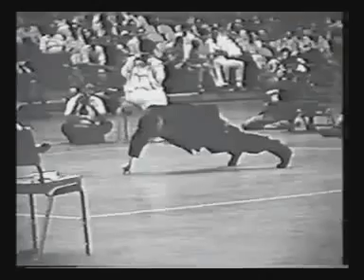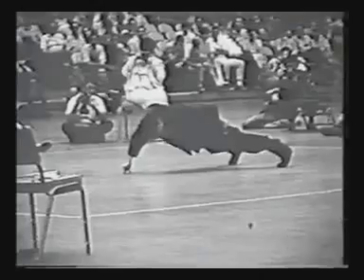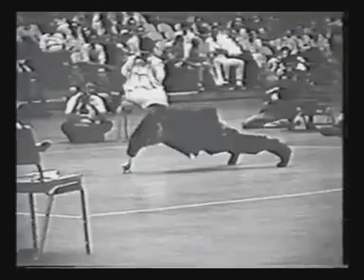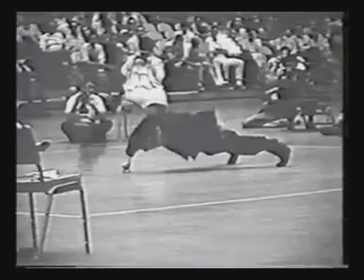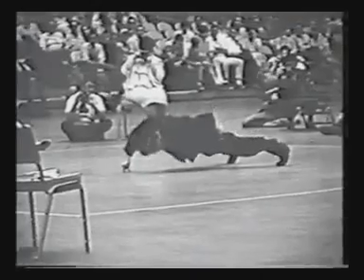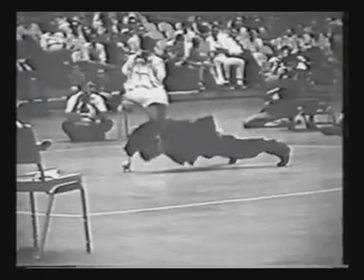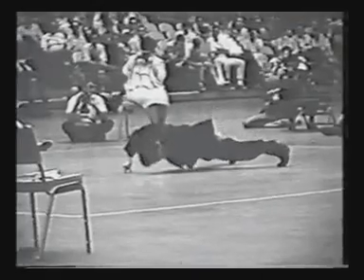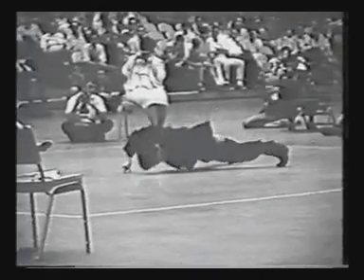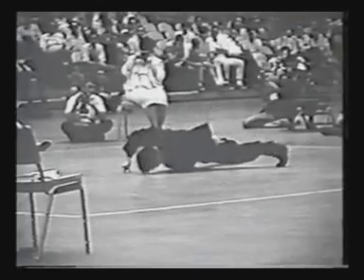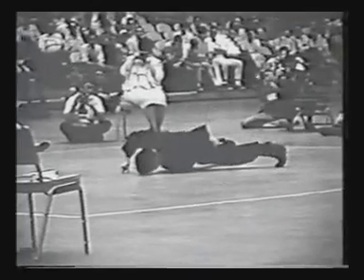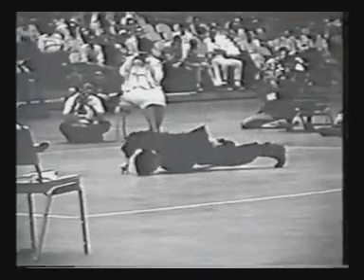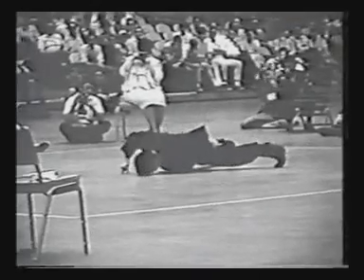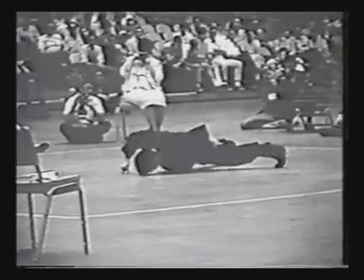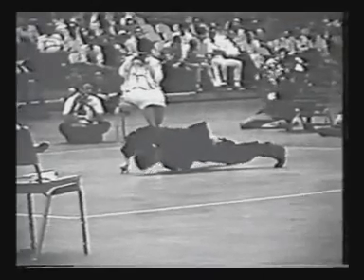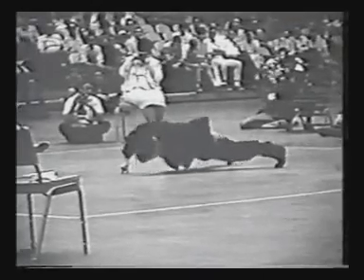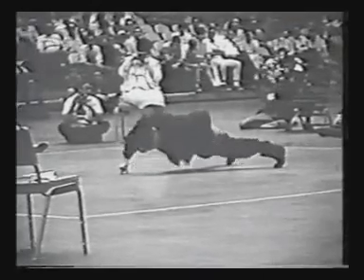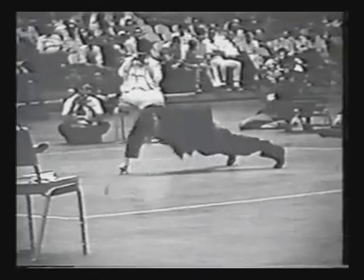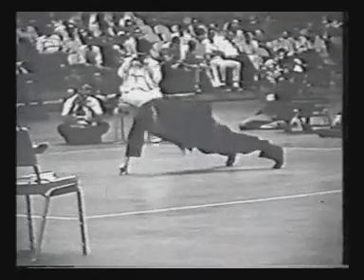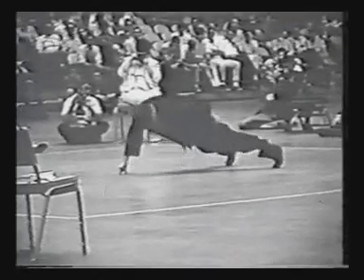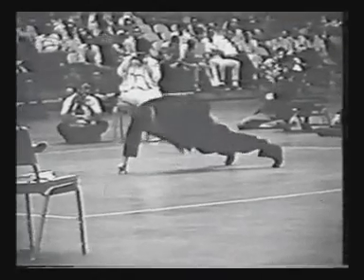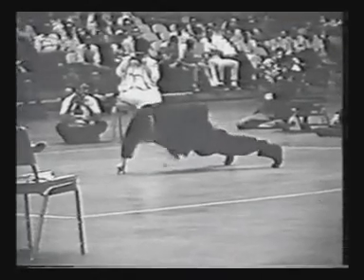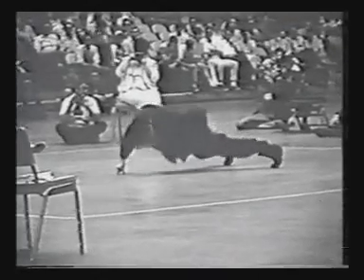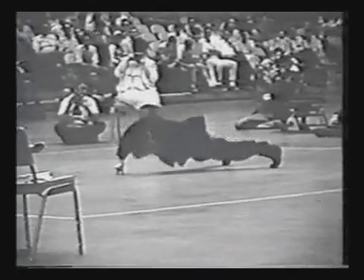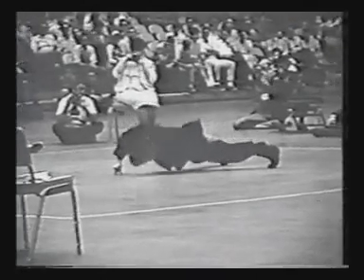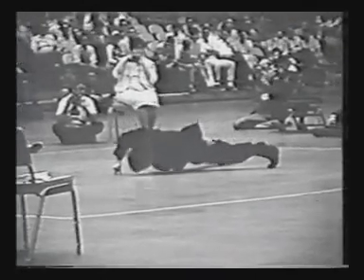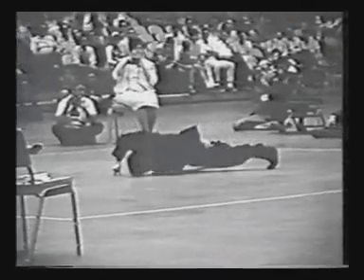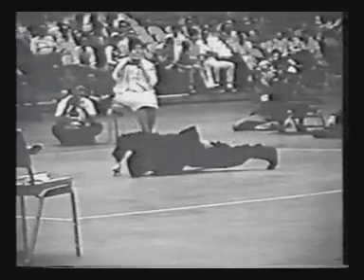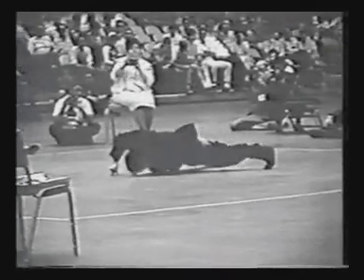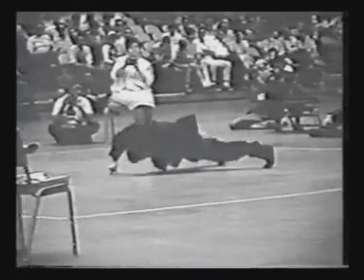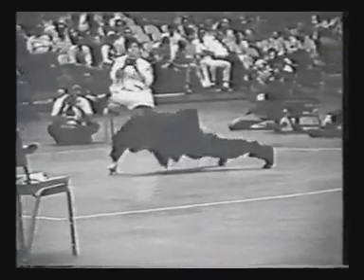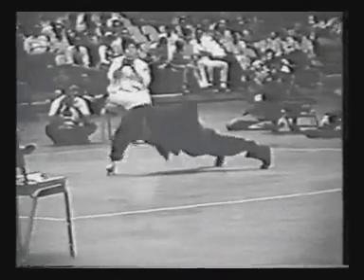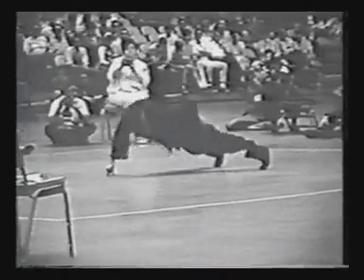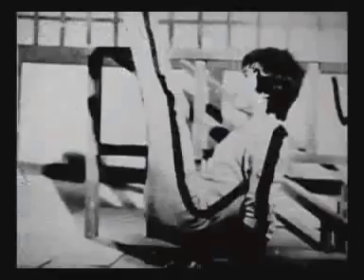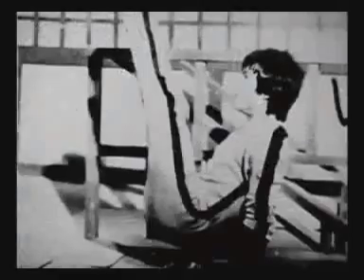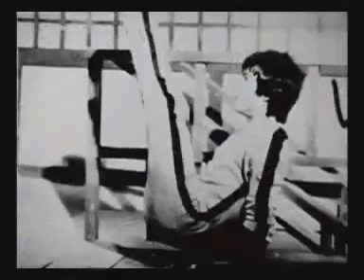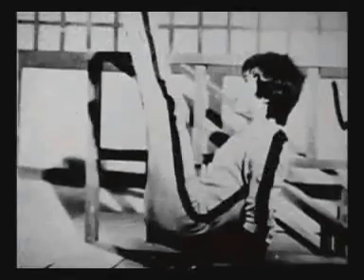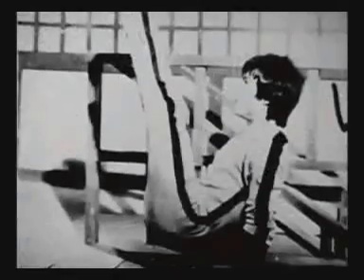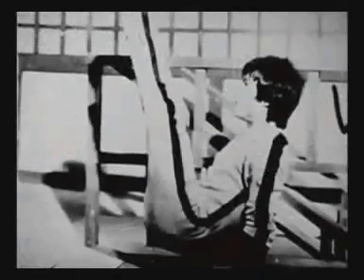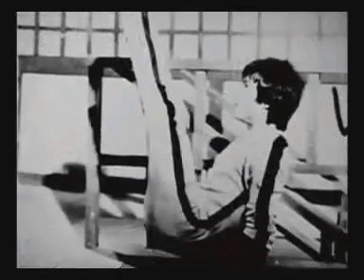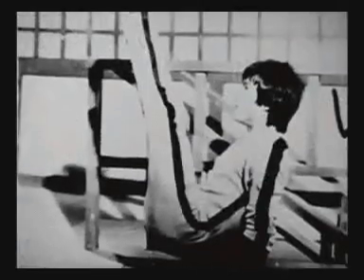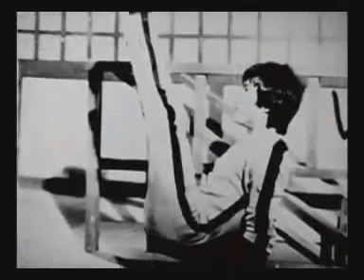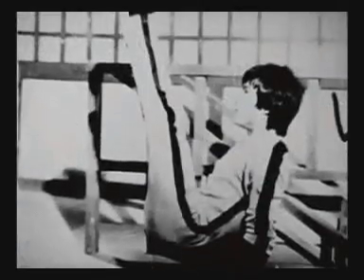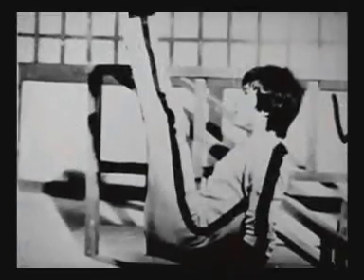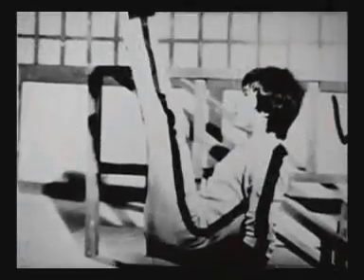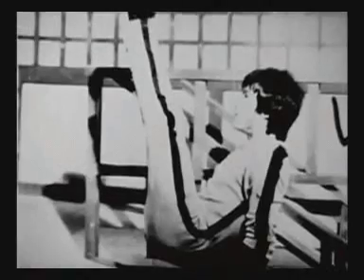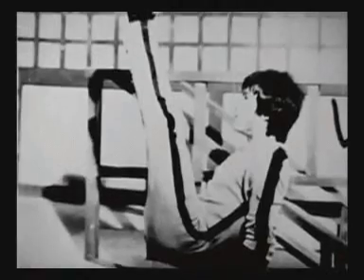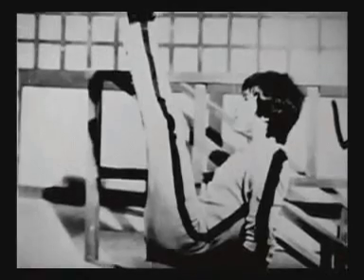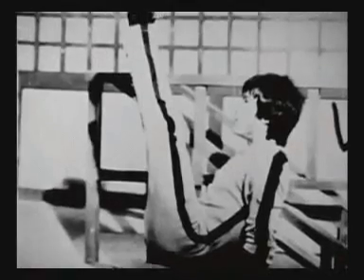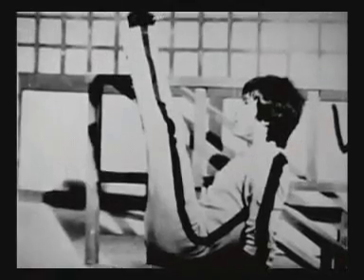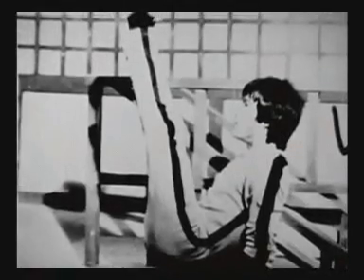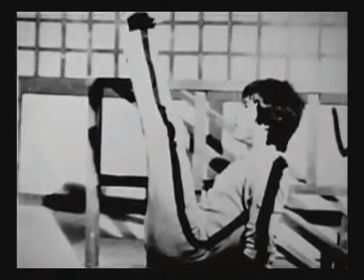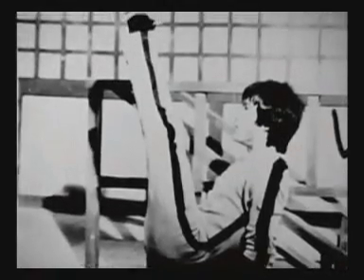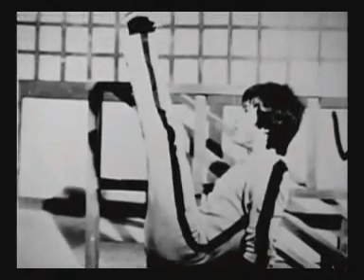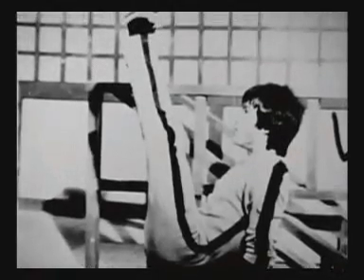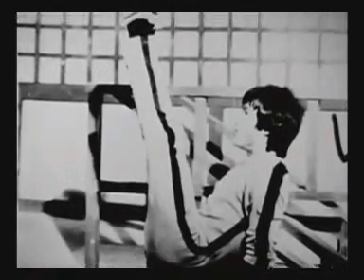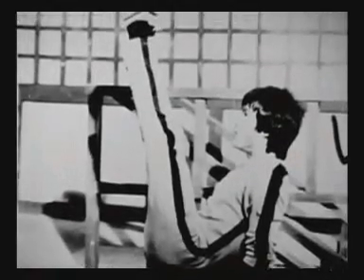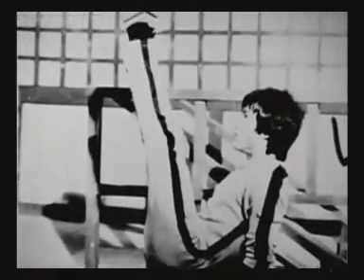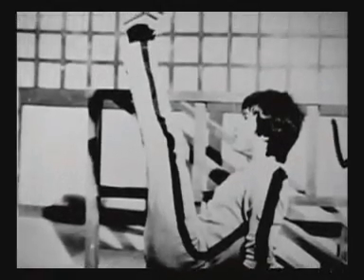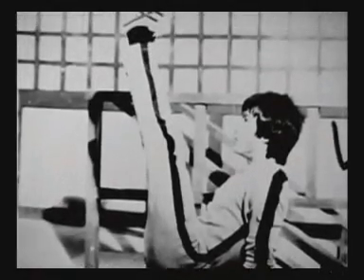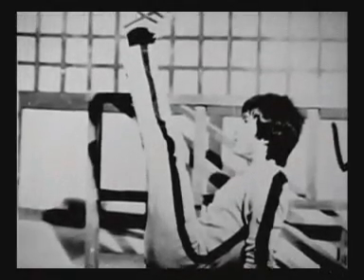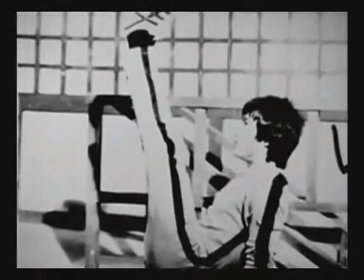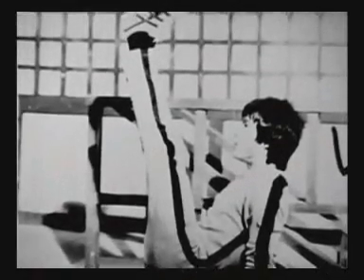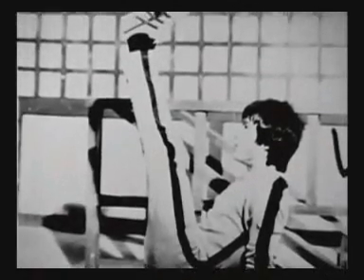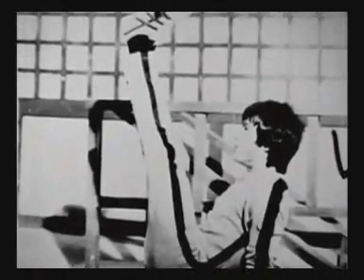Routinely performs one-finger push-ups on one hand, and executes elevated V-sits for extended periods of time.